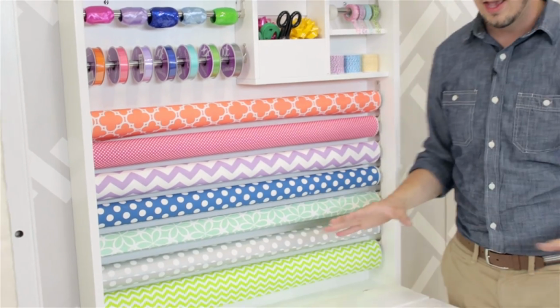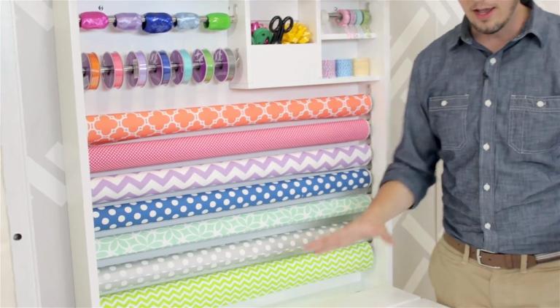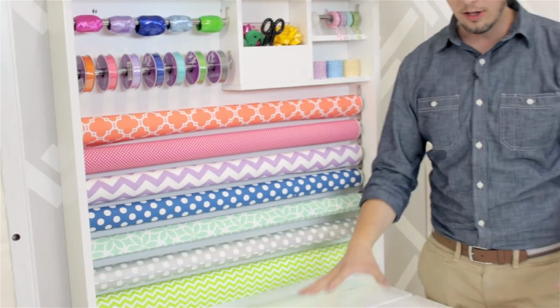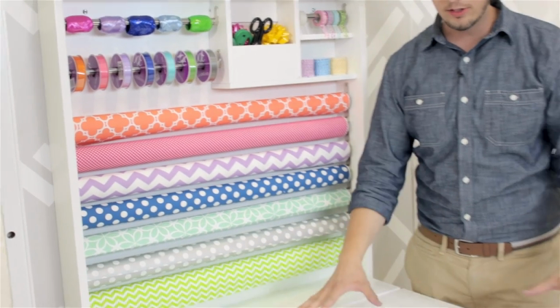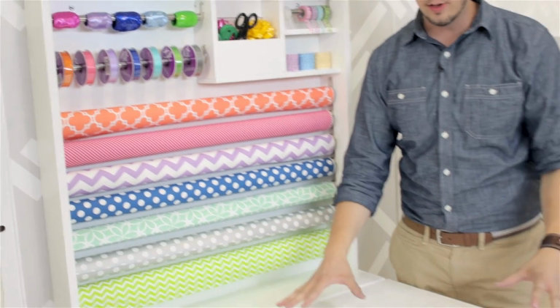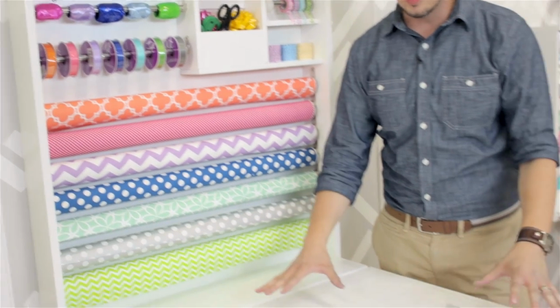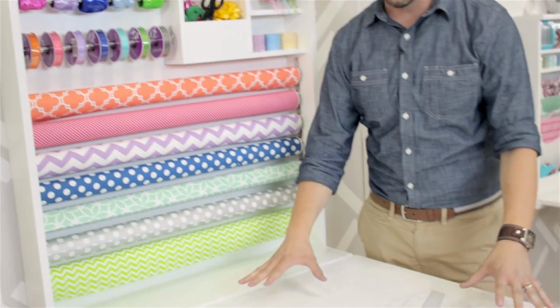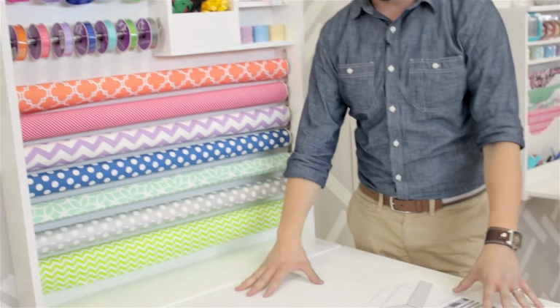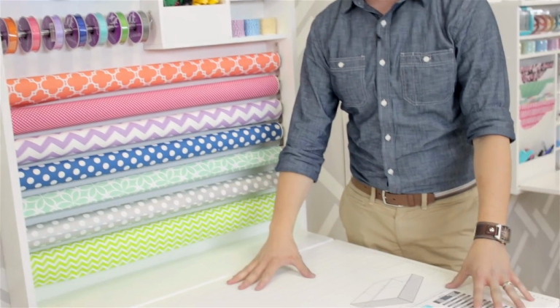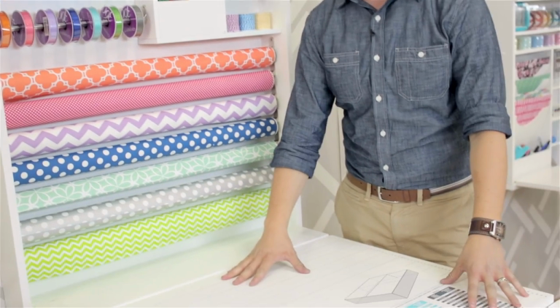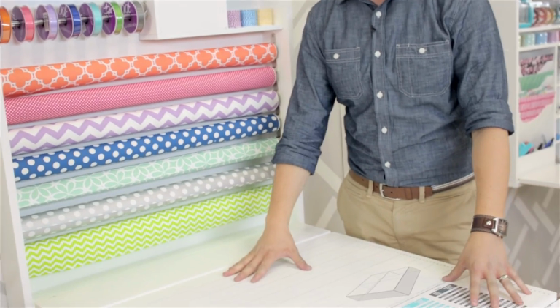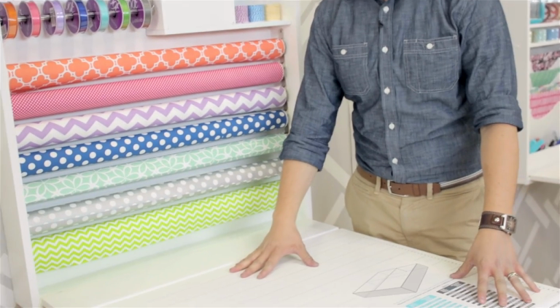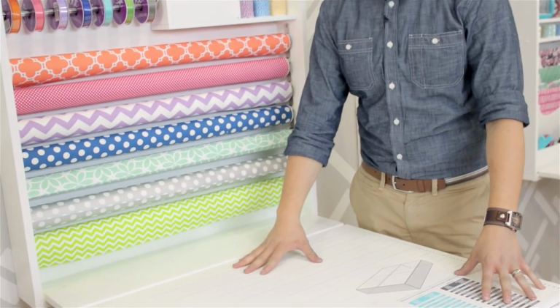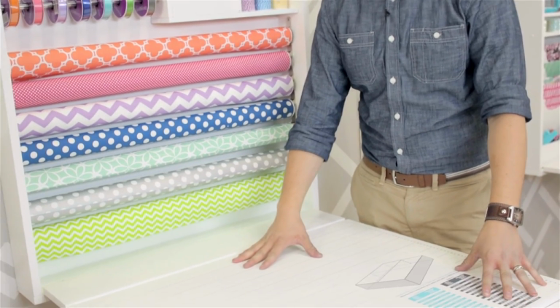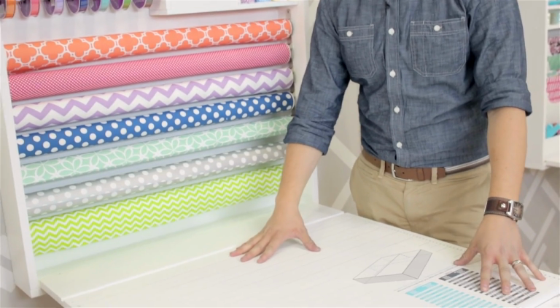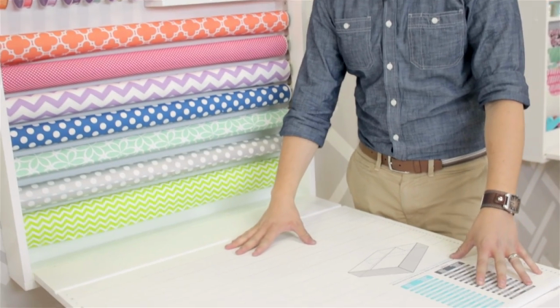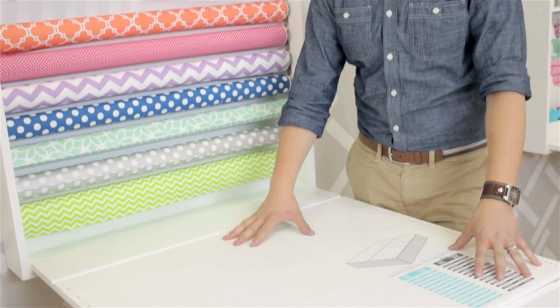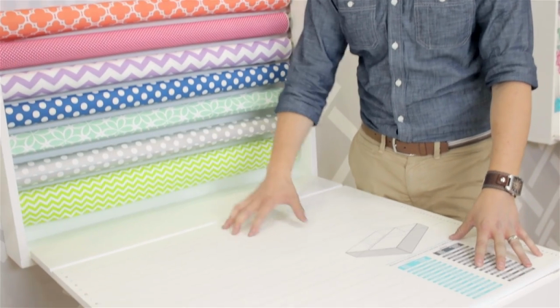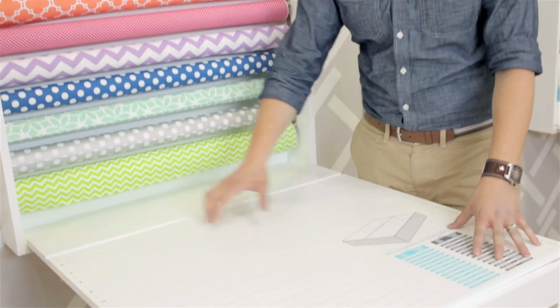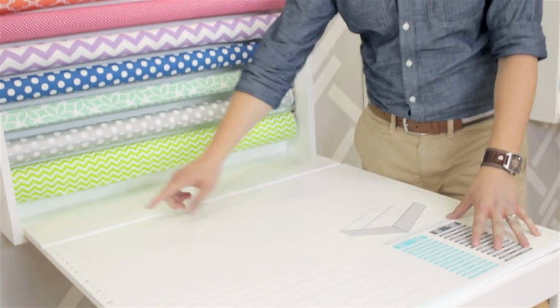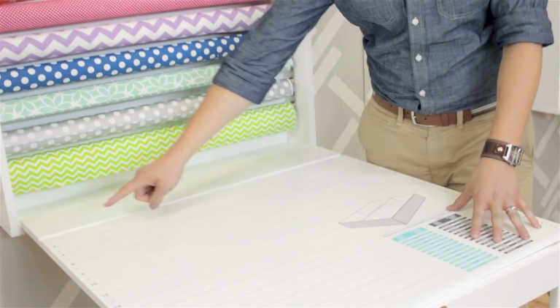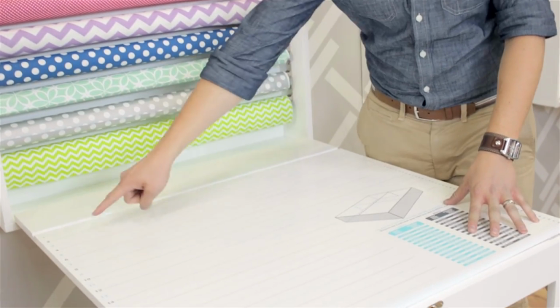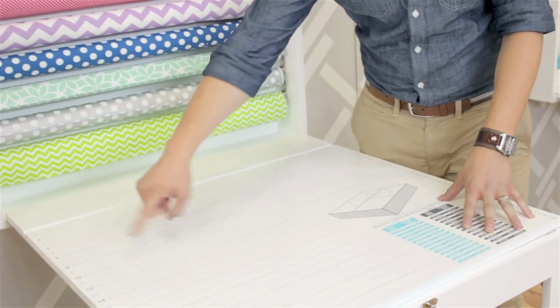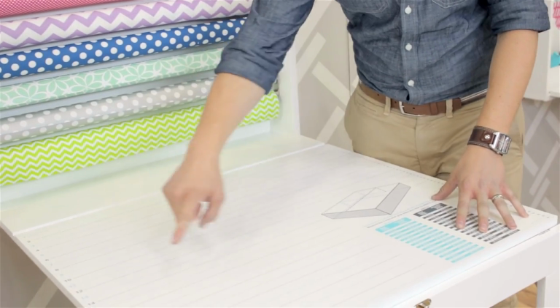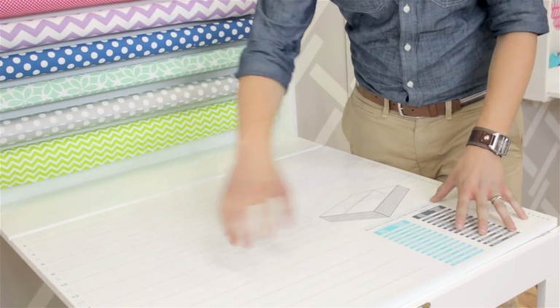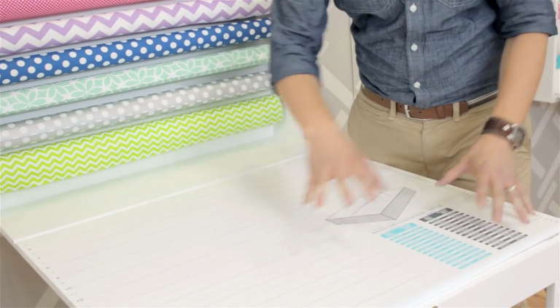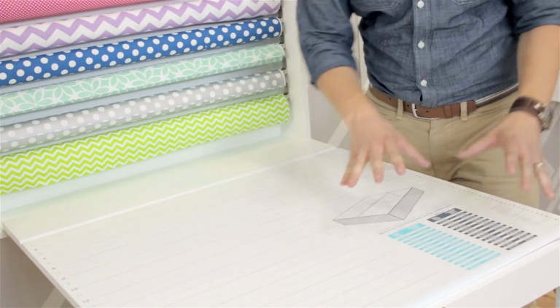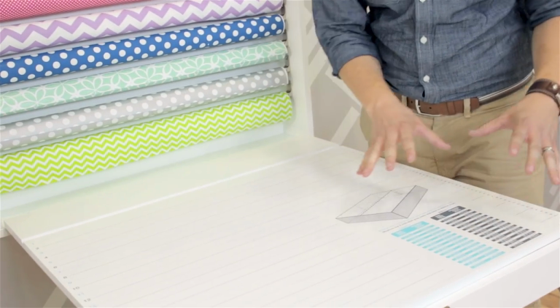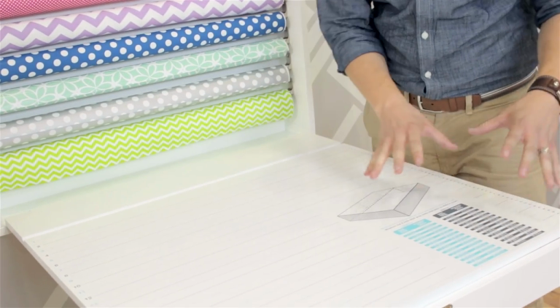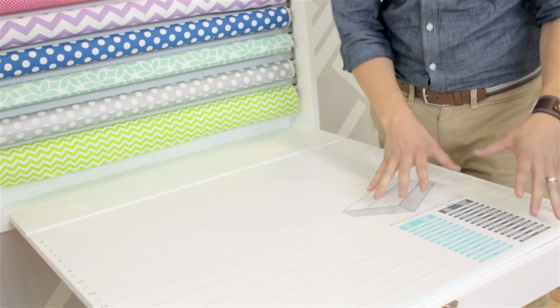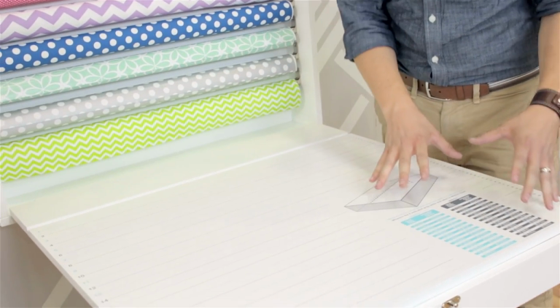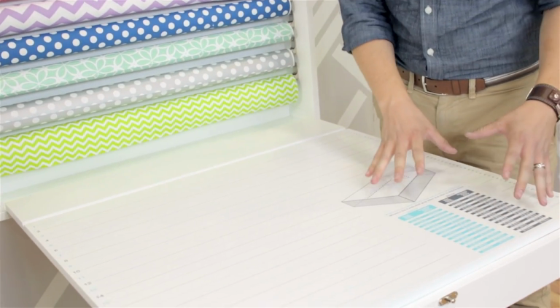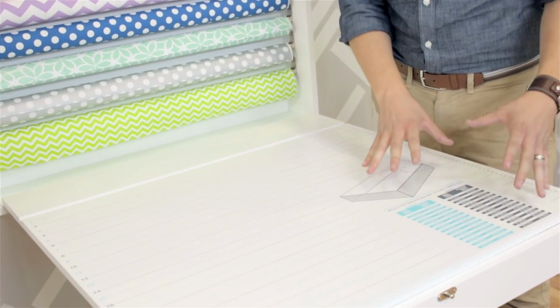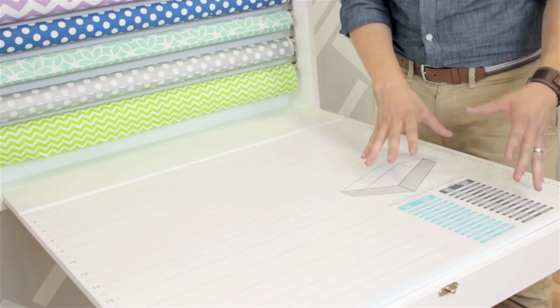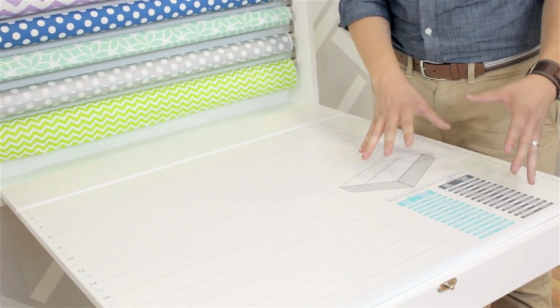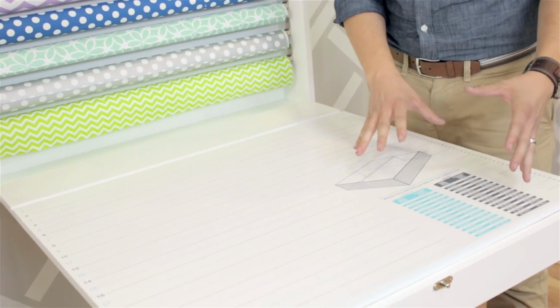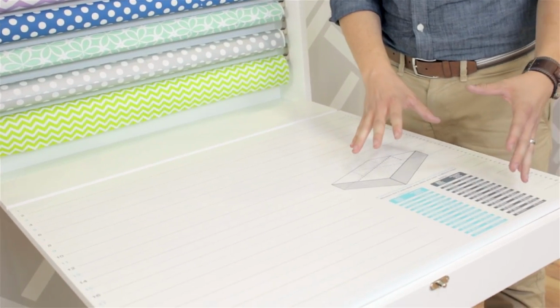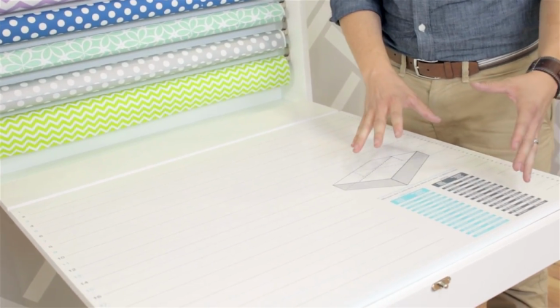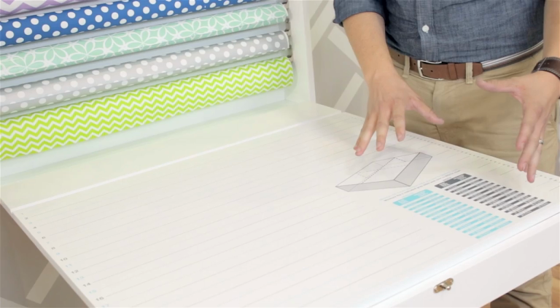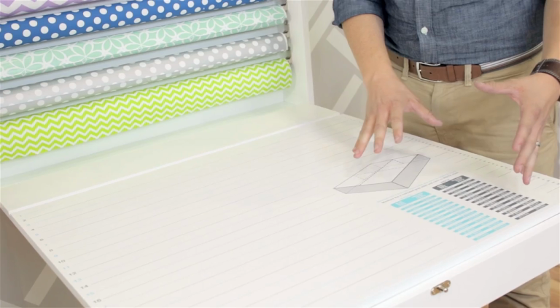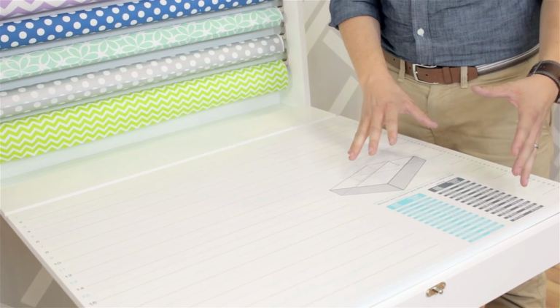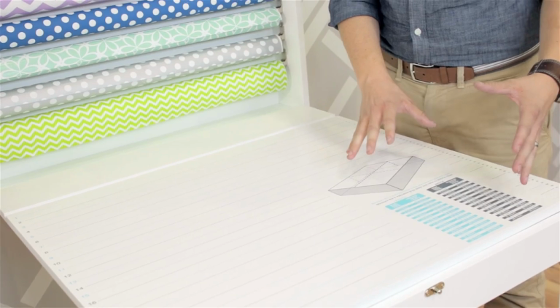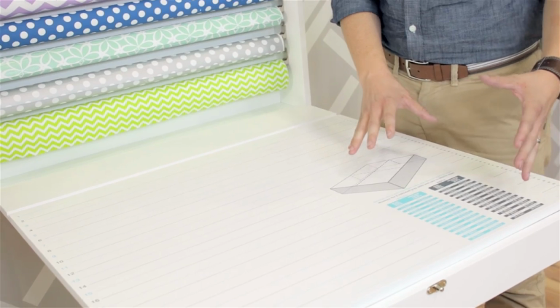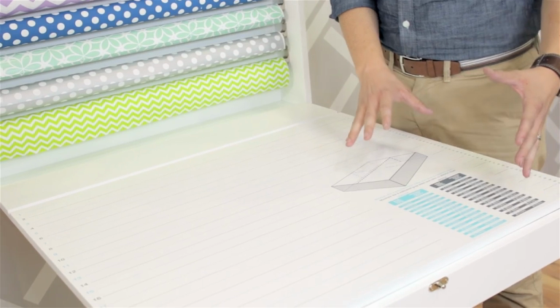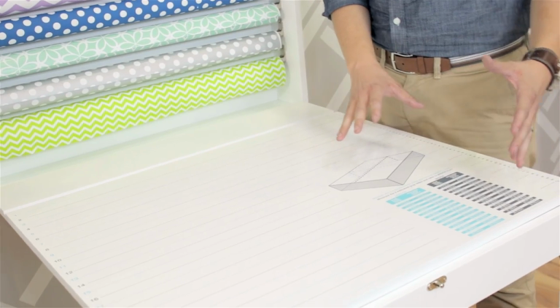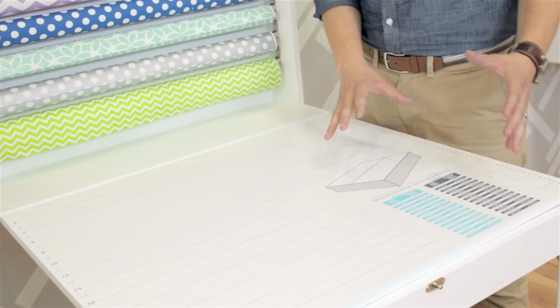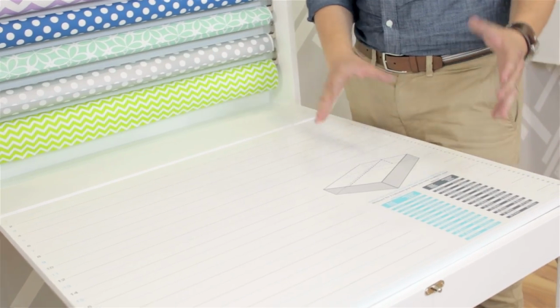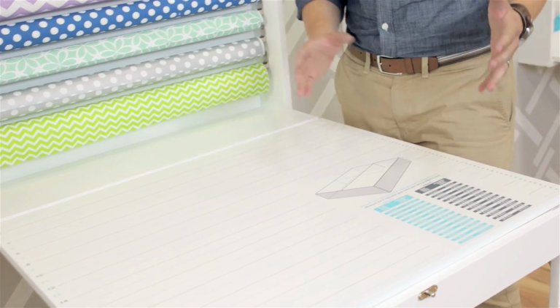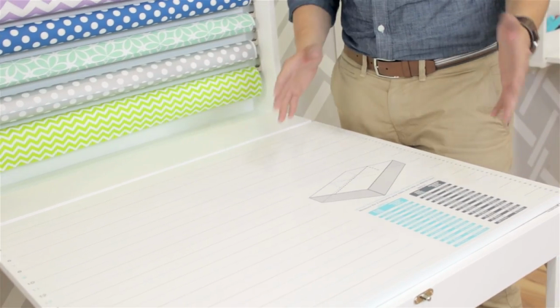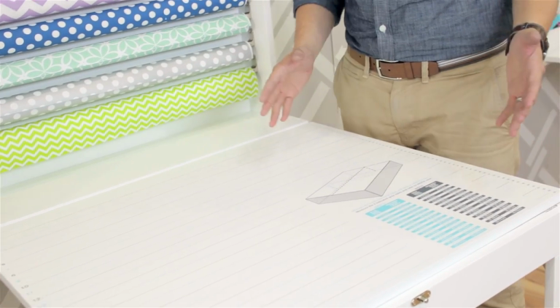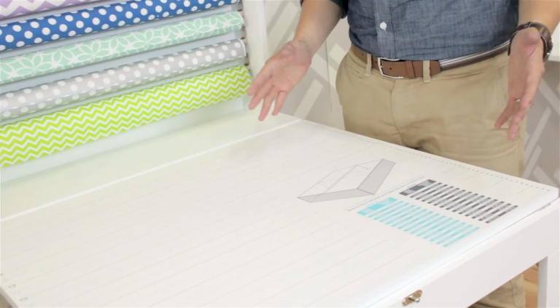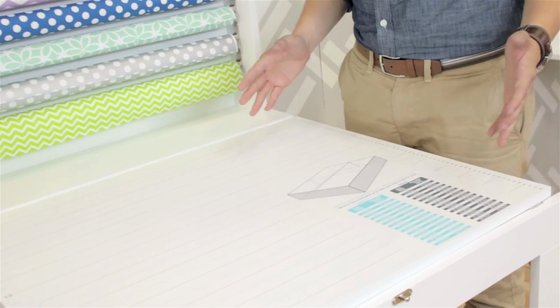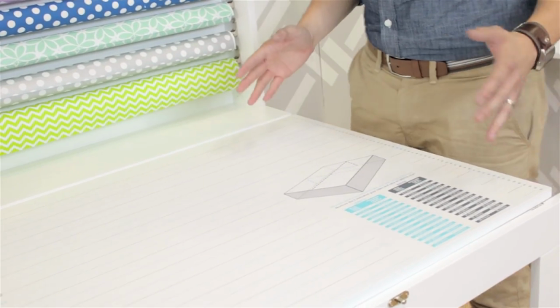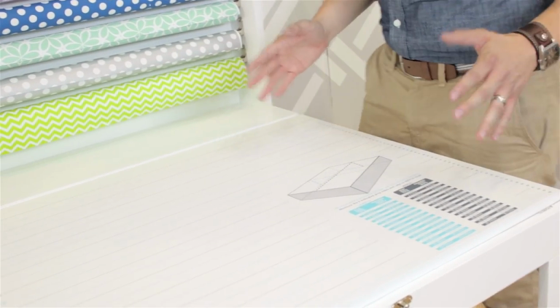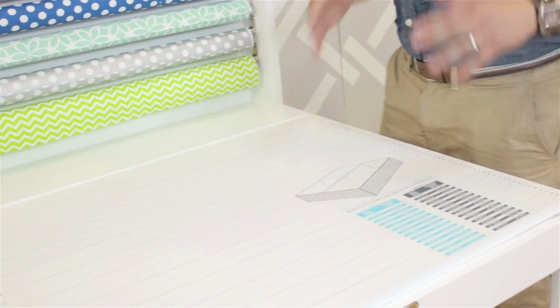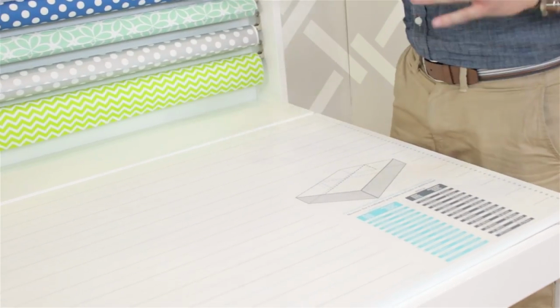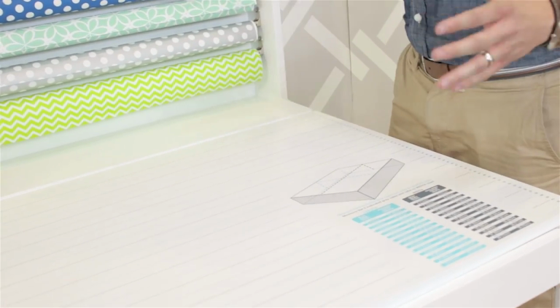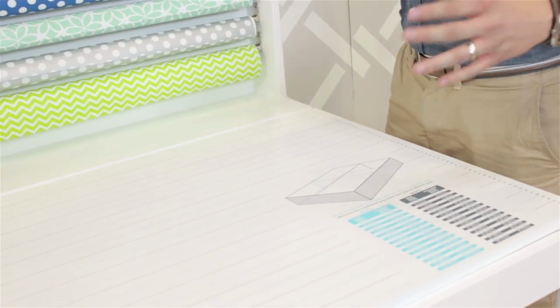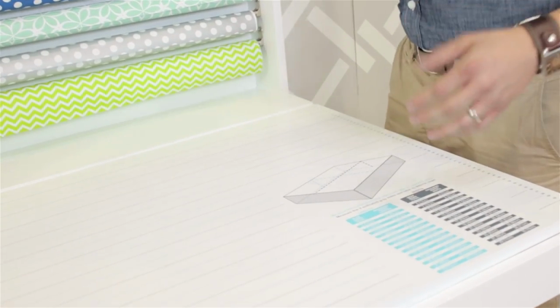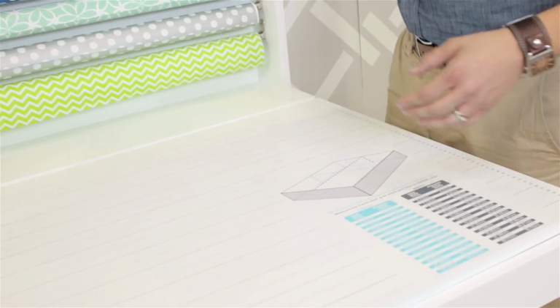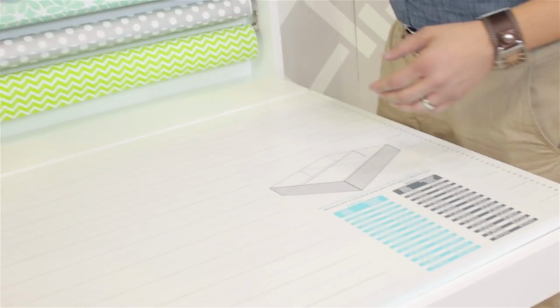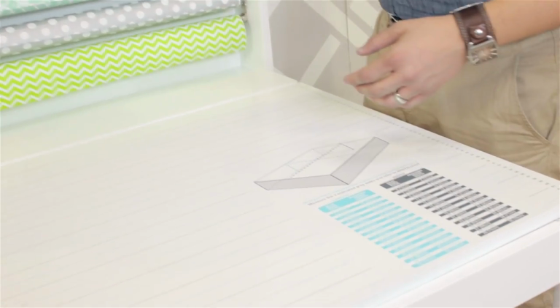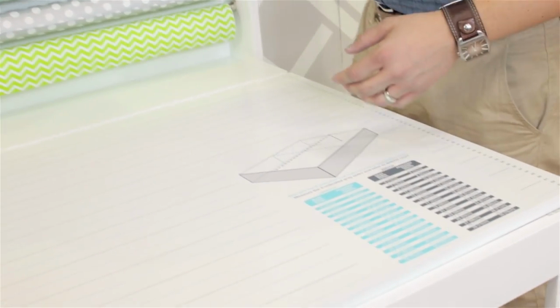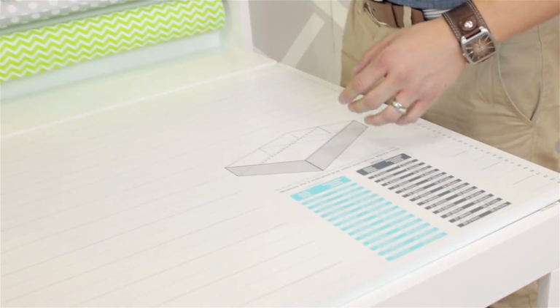It also has printed on the surface of the table measurements and a handy chart that's going to allow you to cut your paper to the perfect size every time.